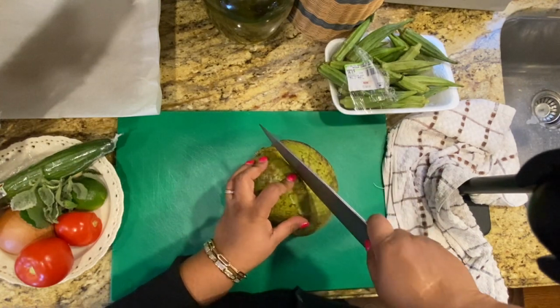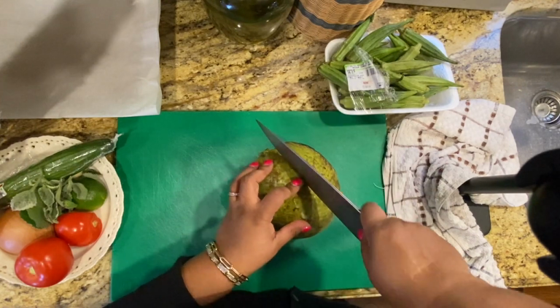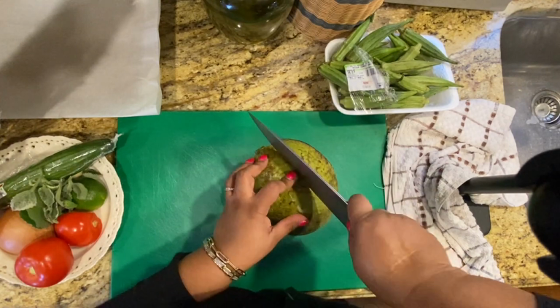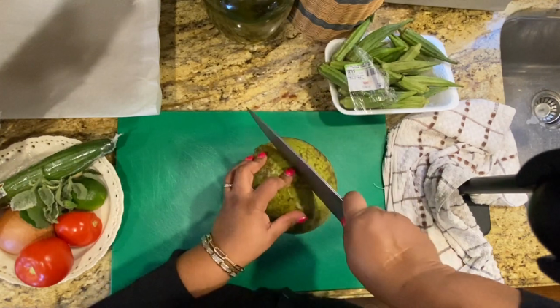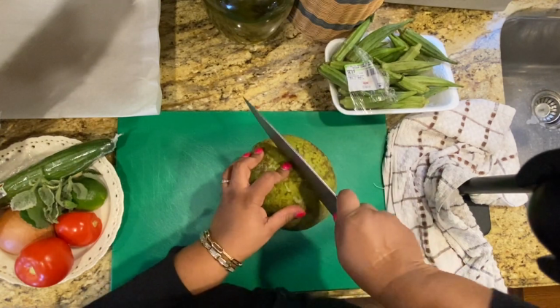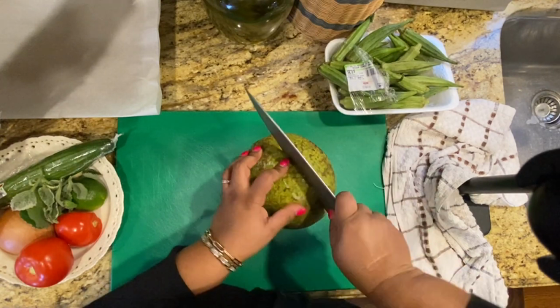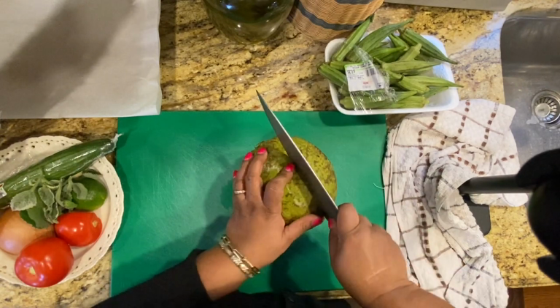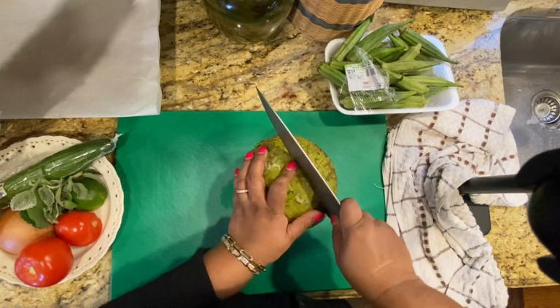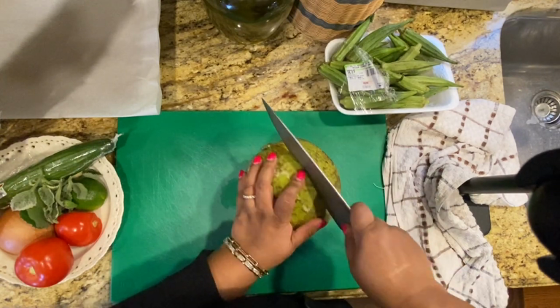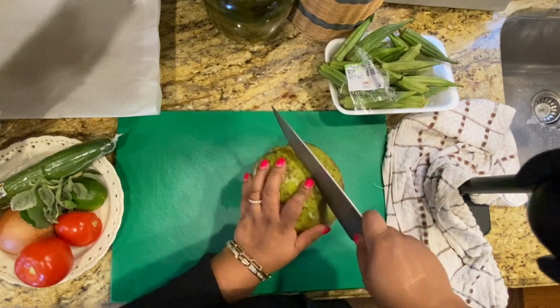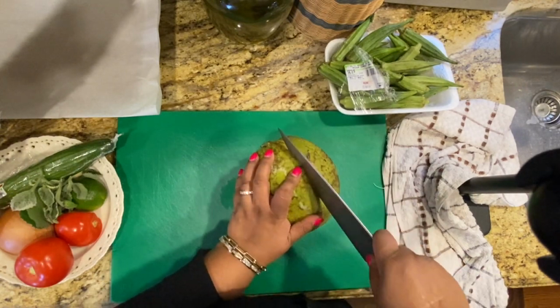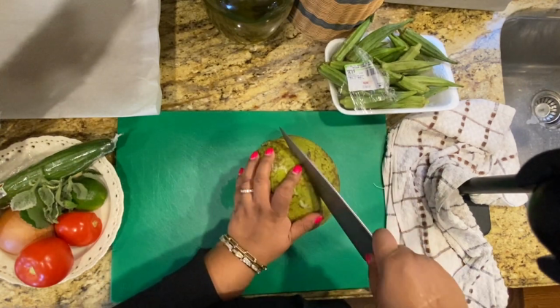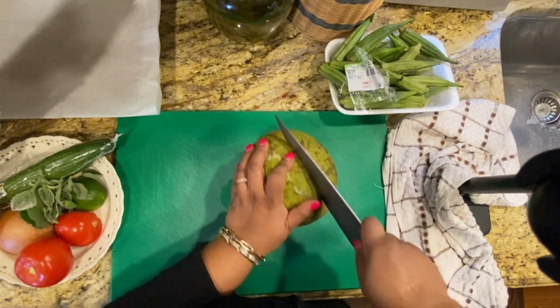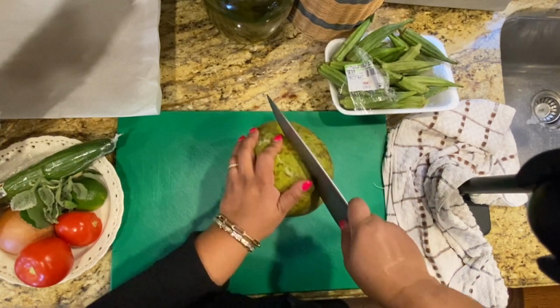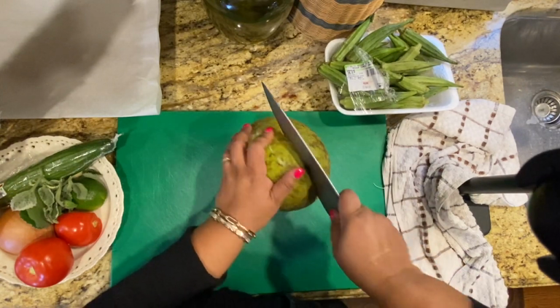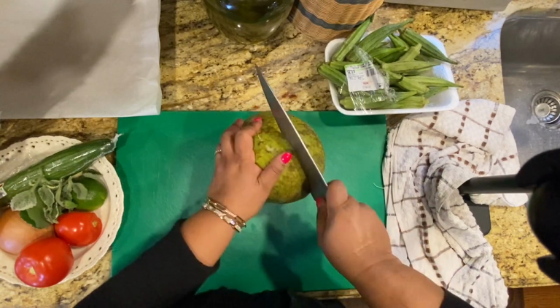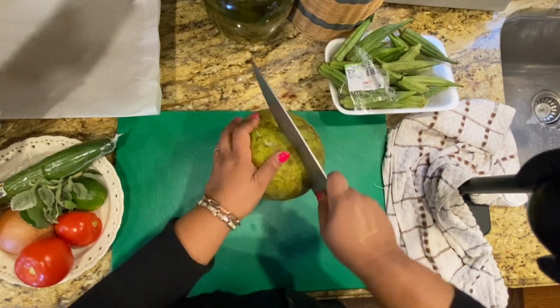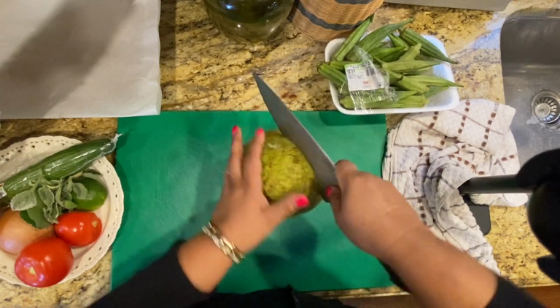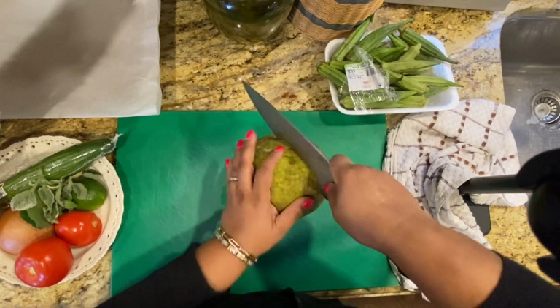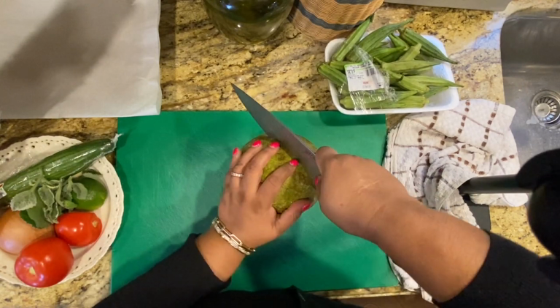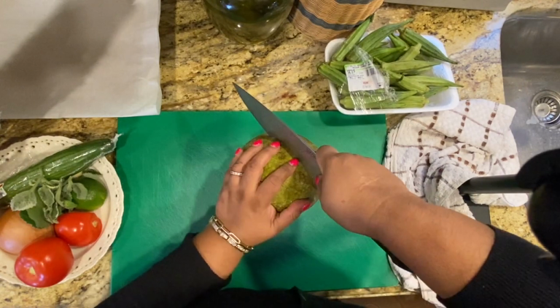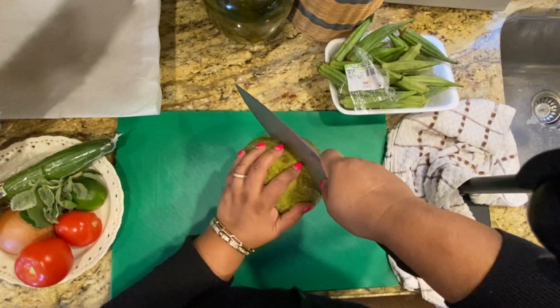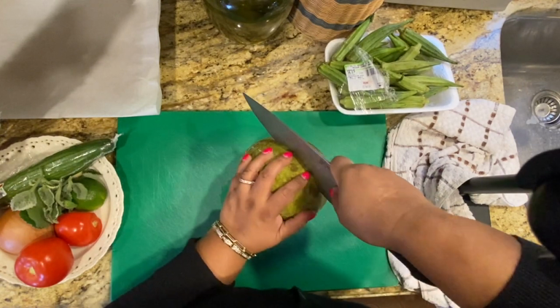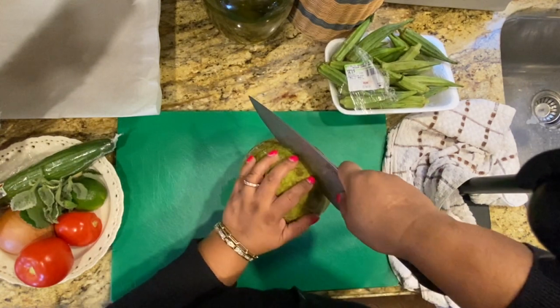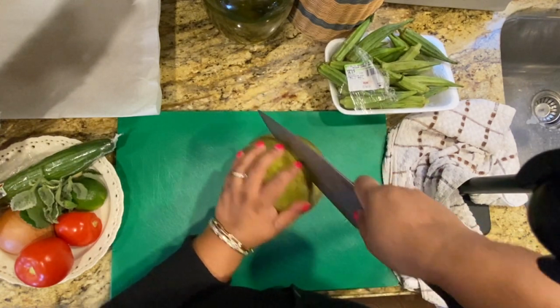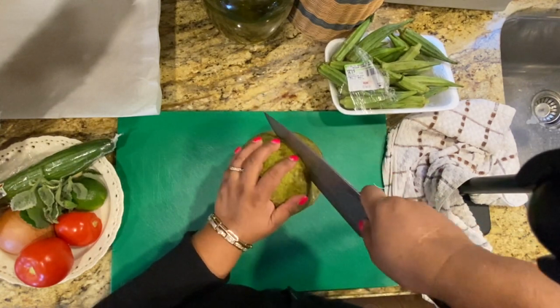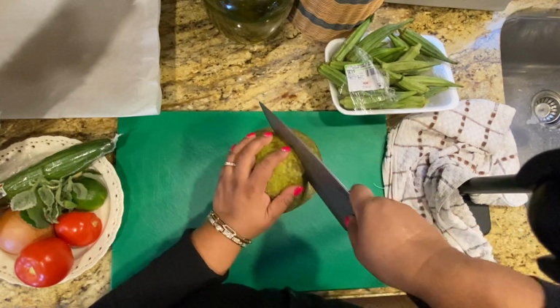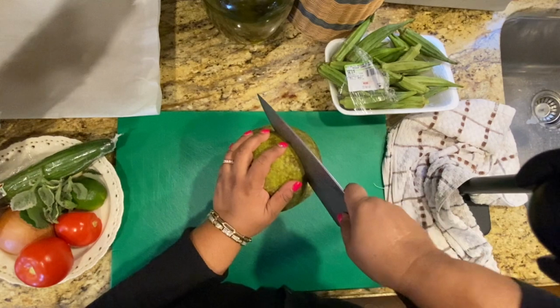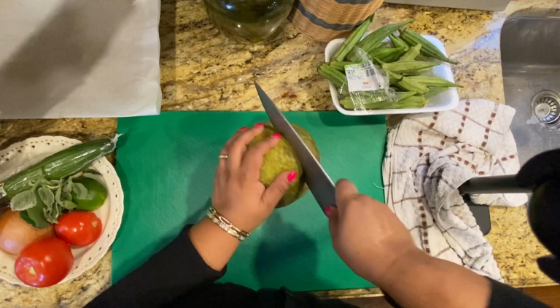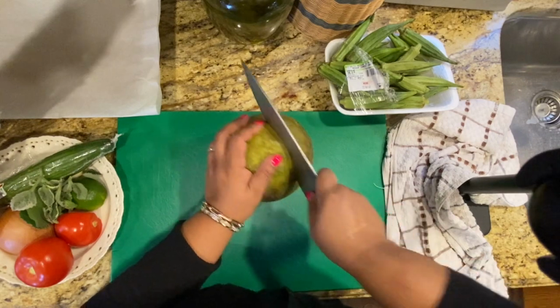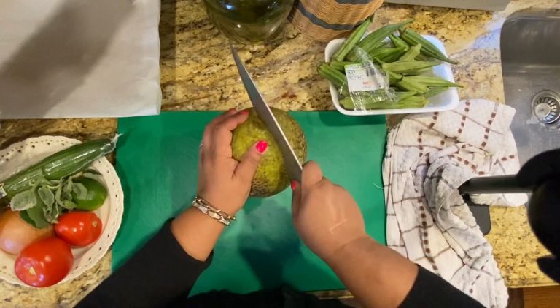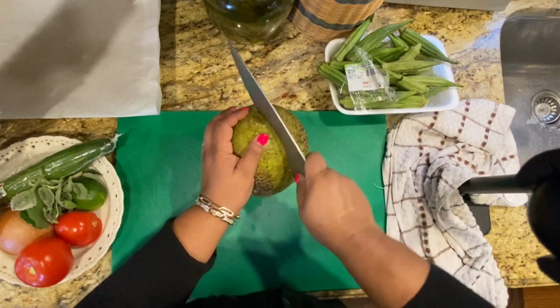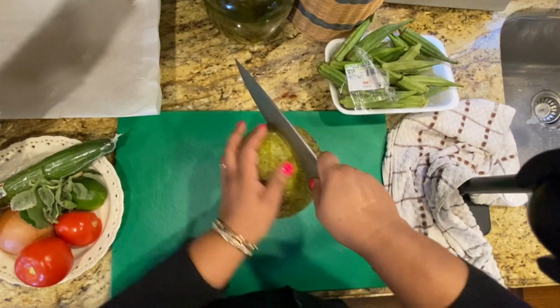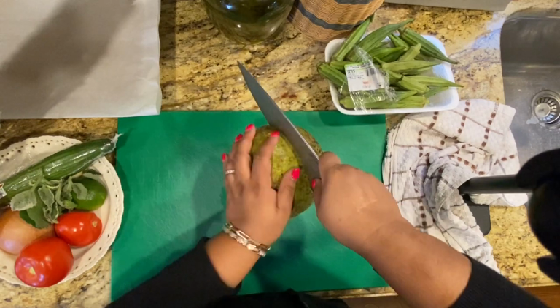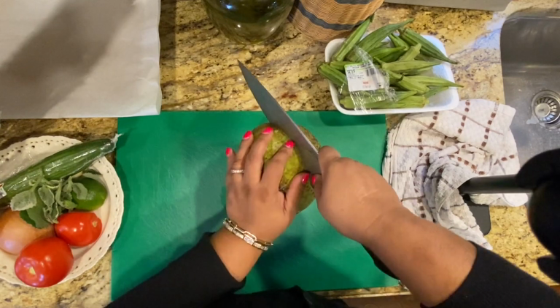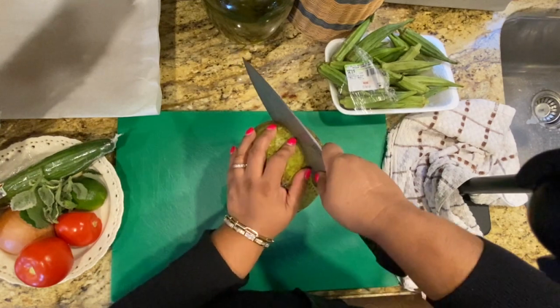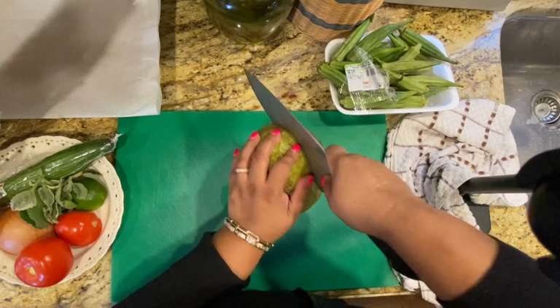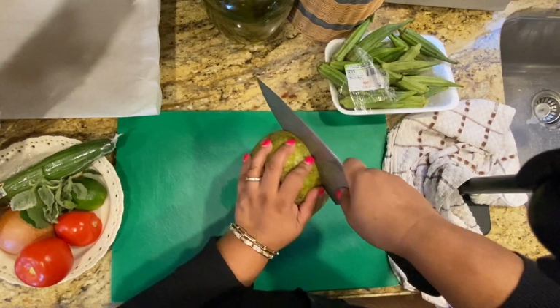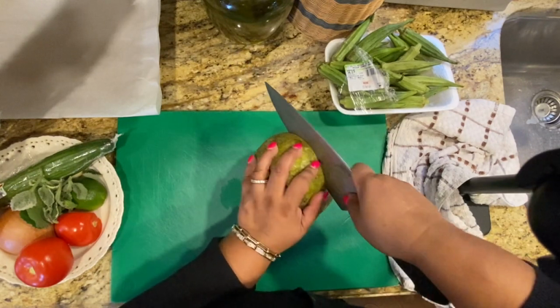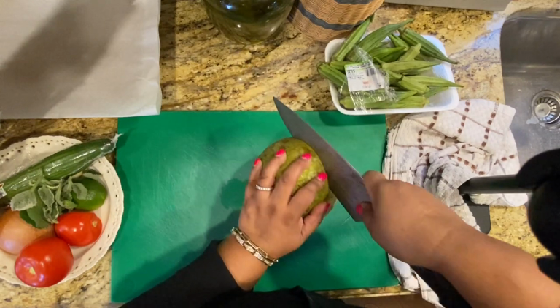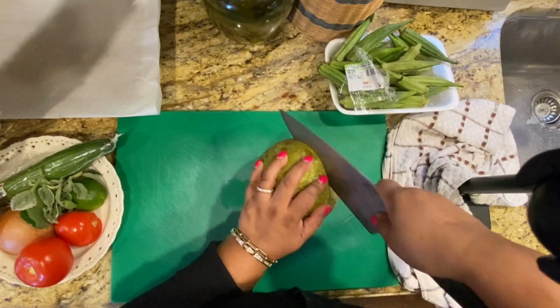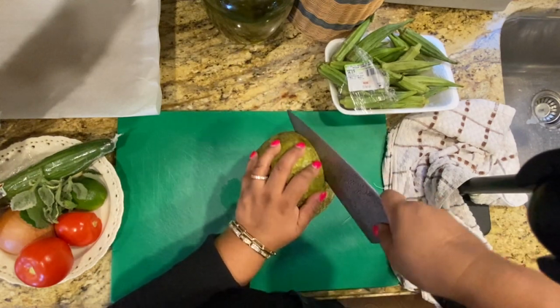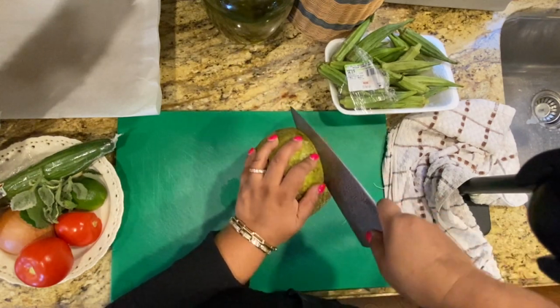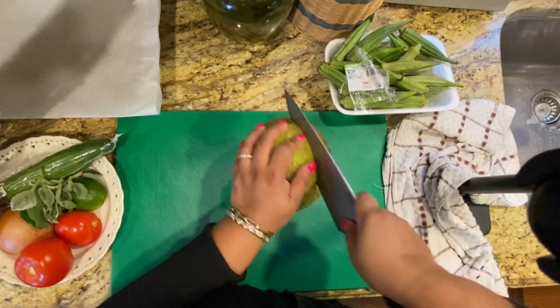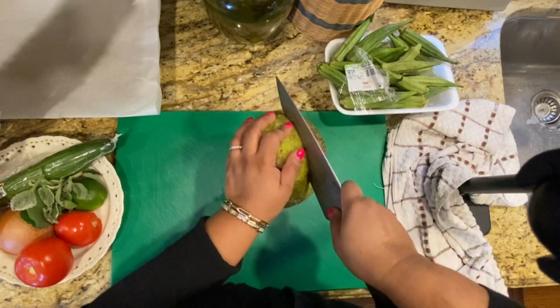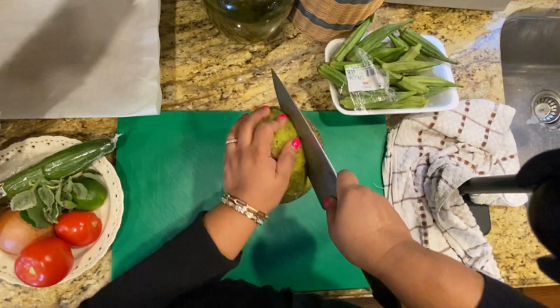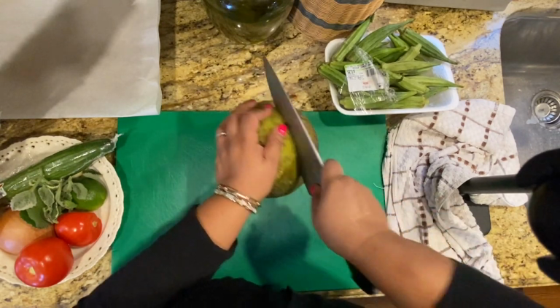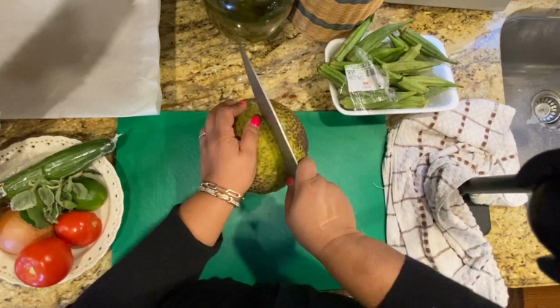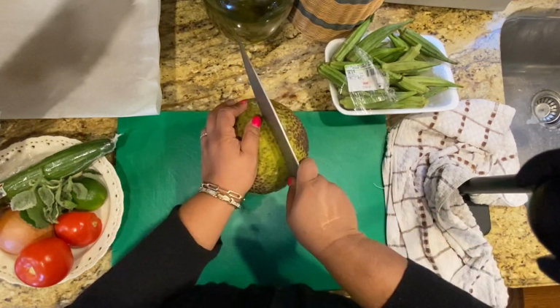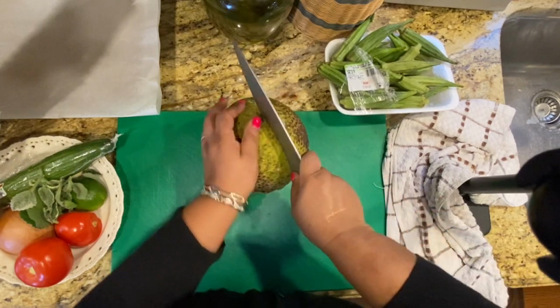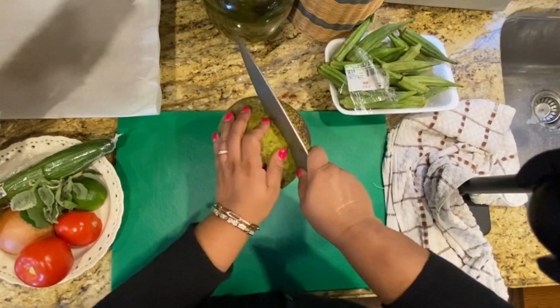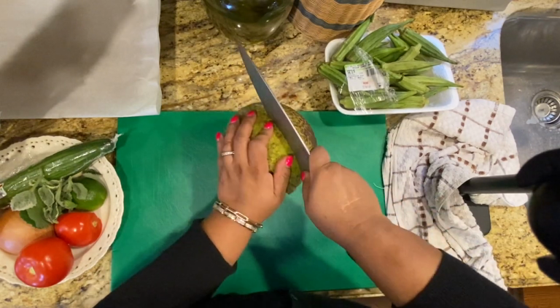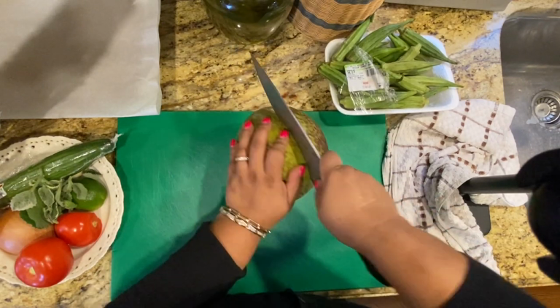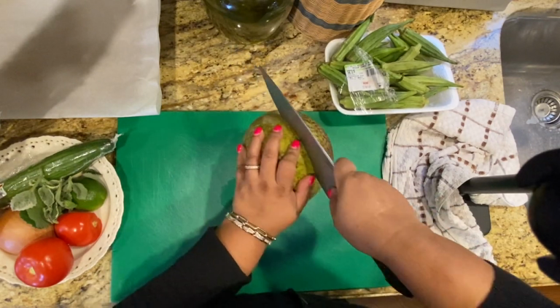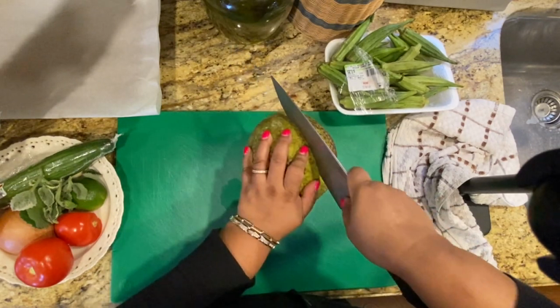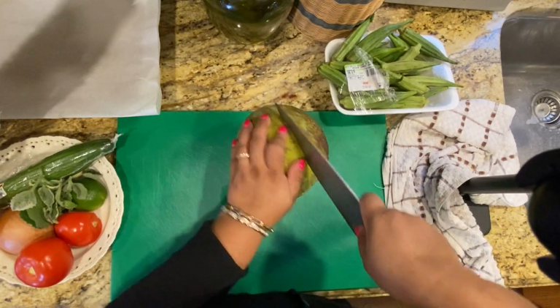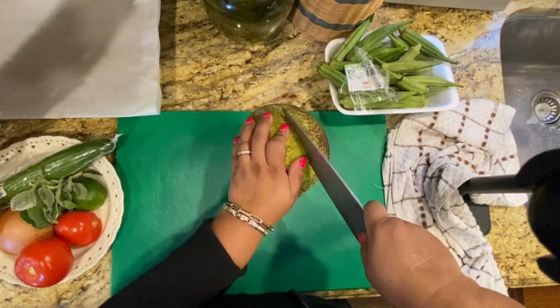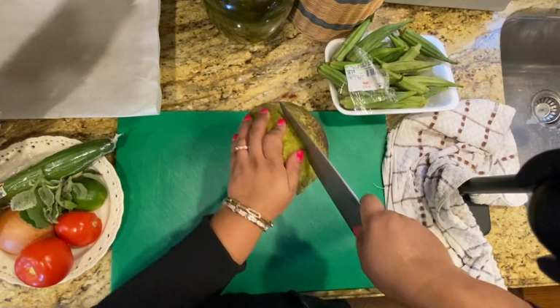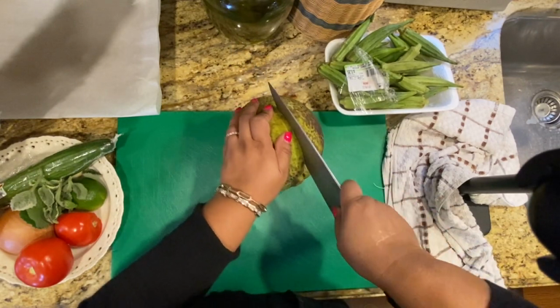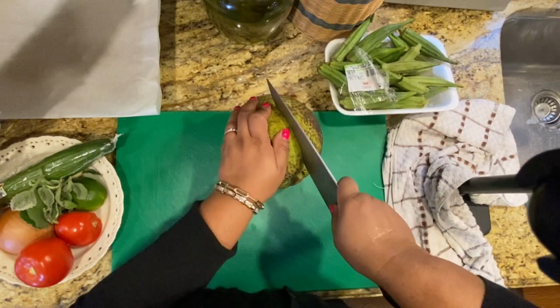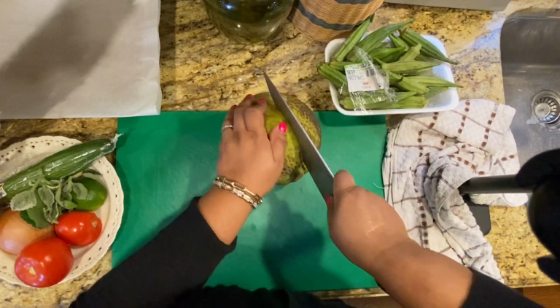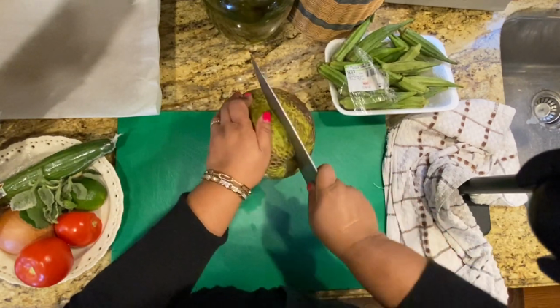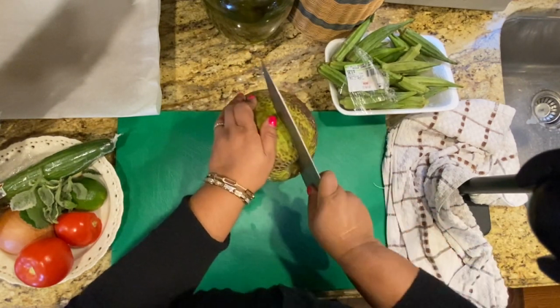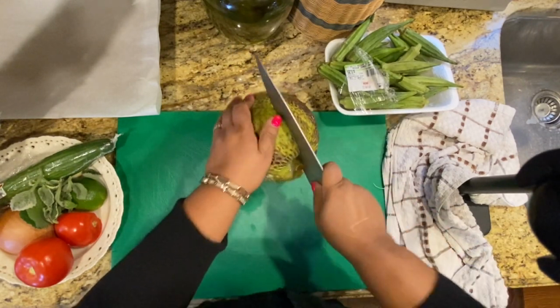We're going to cut it out in a circle here, right around the core. It's a little difficult to cut, so just take your time.